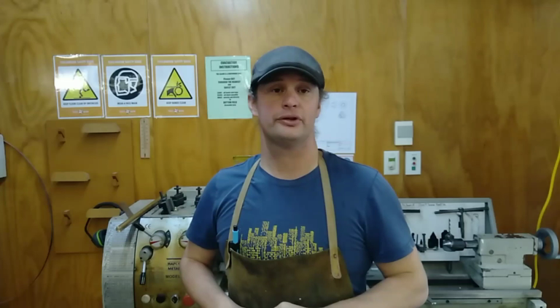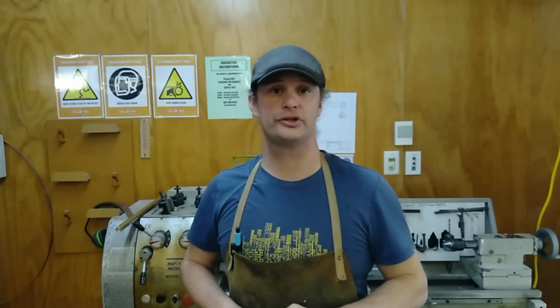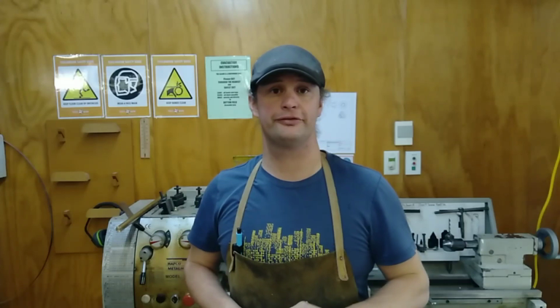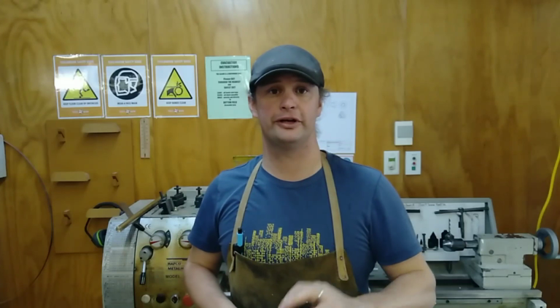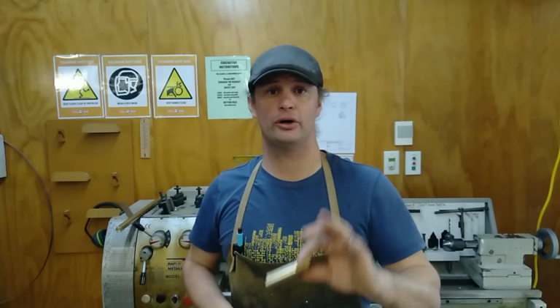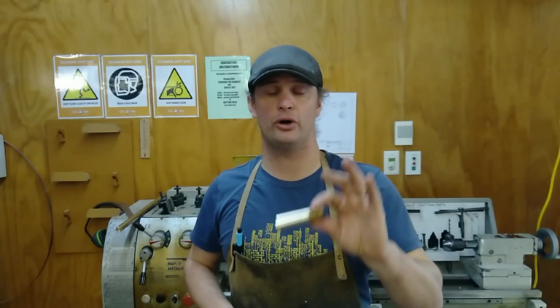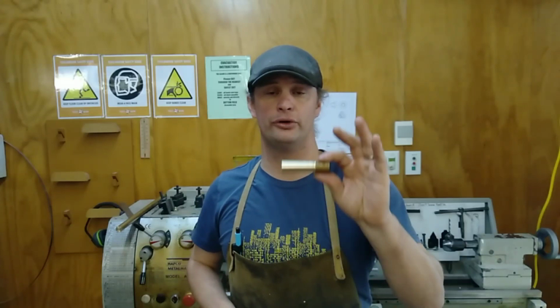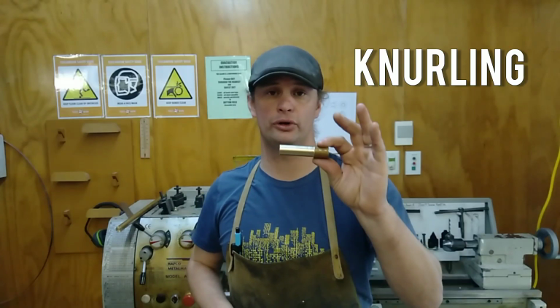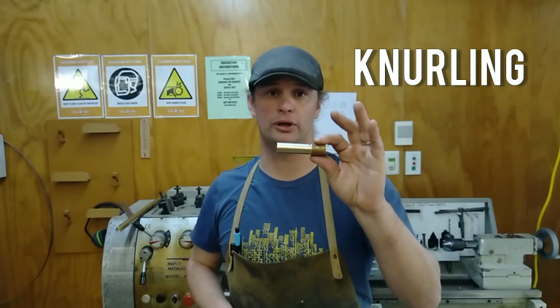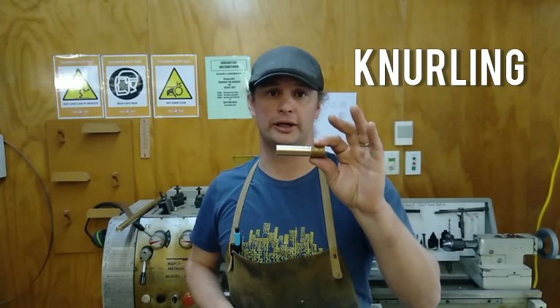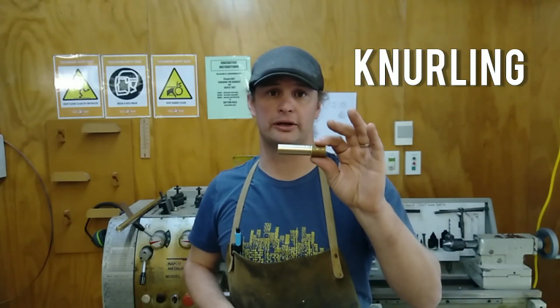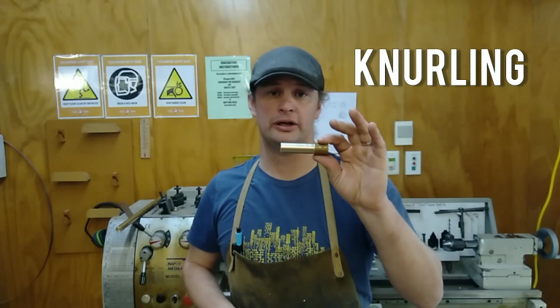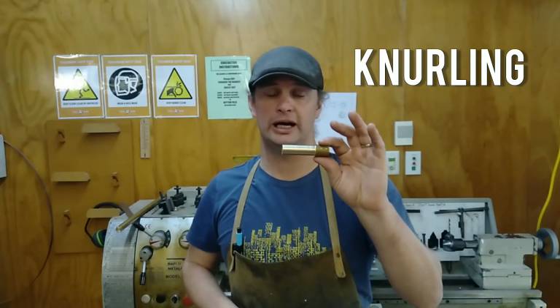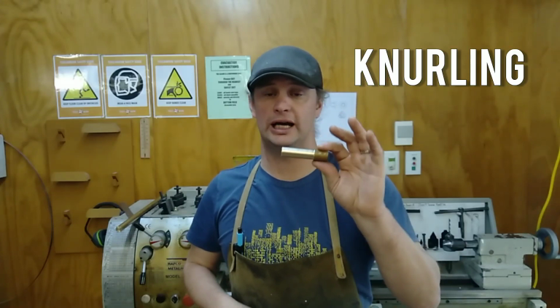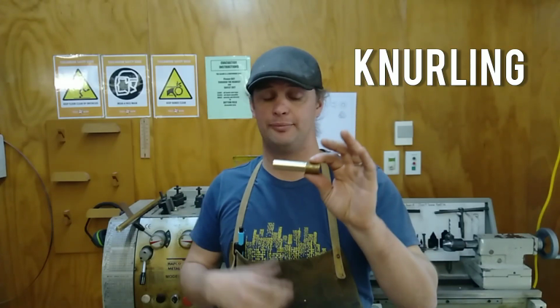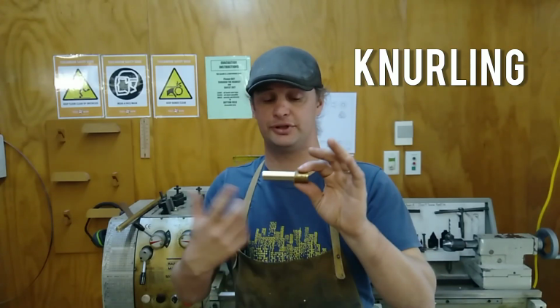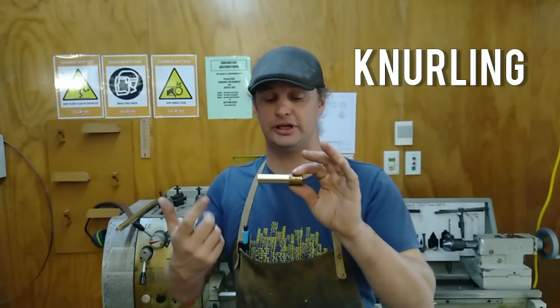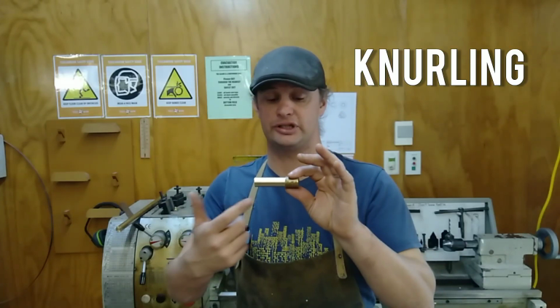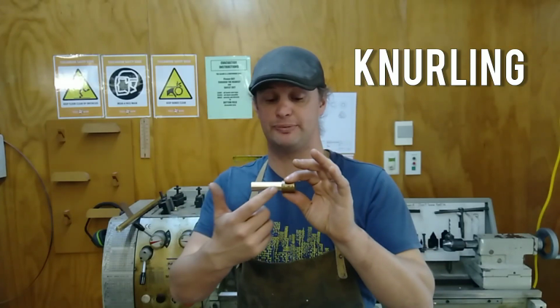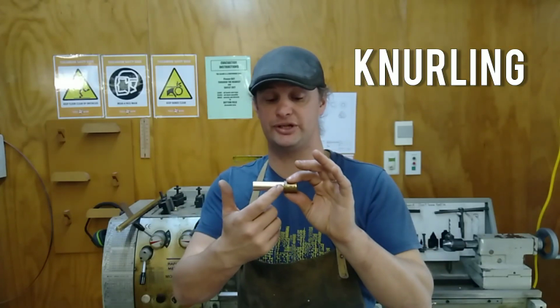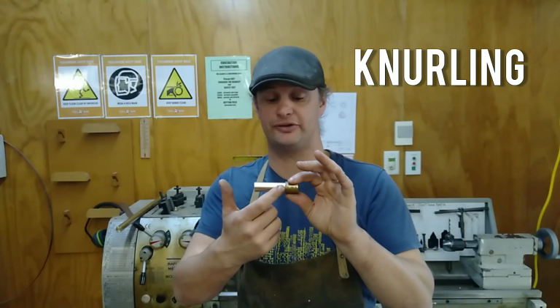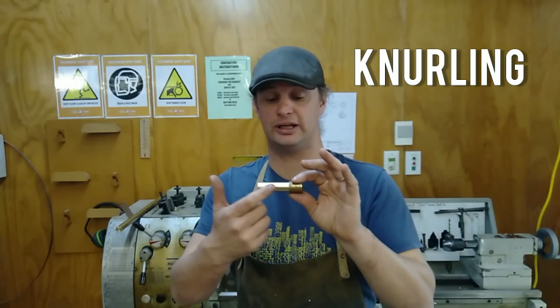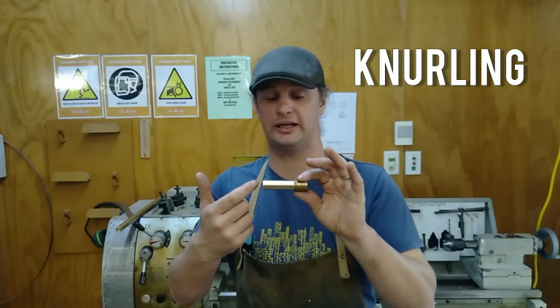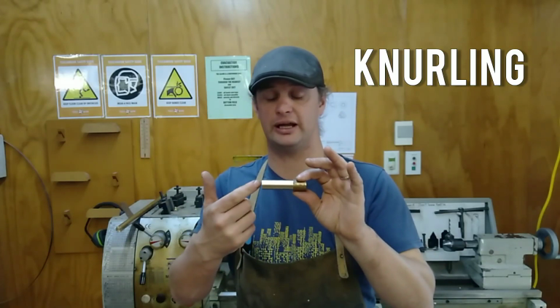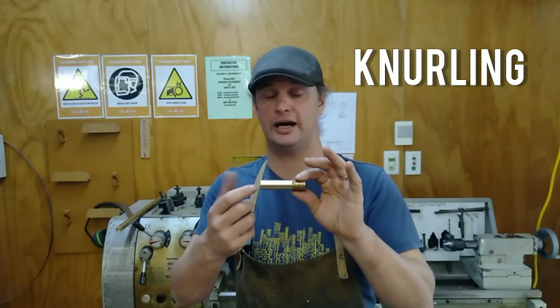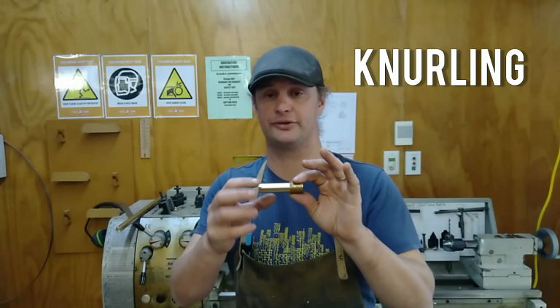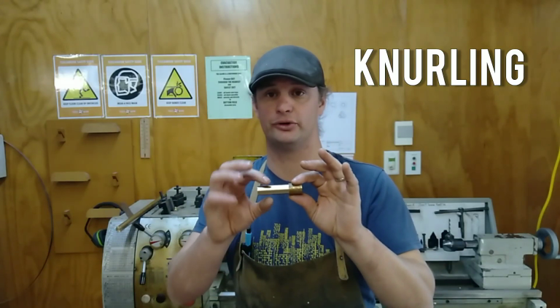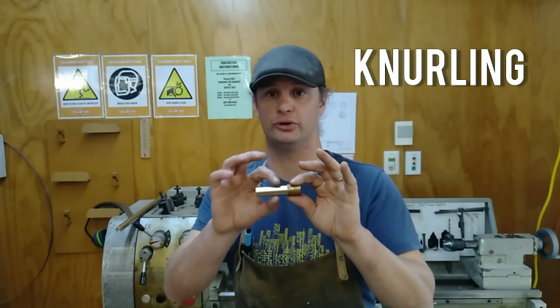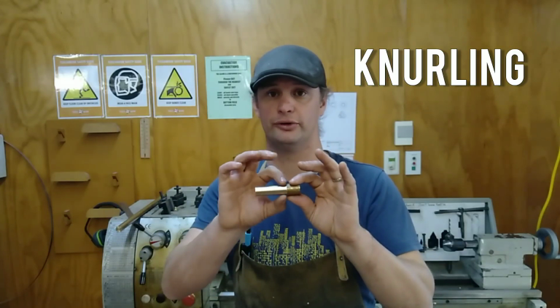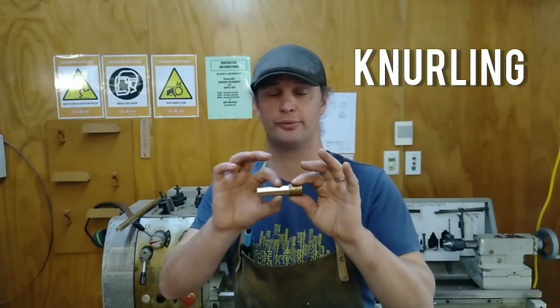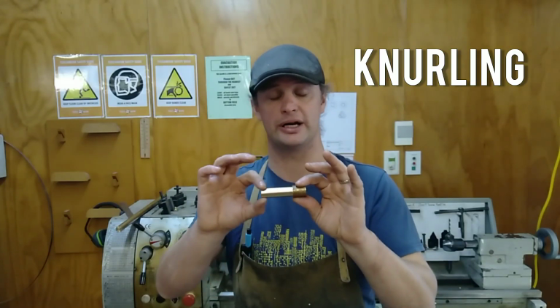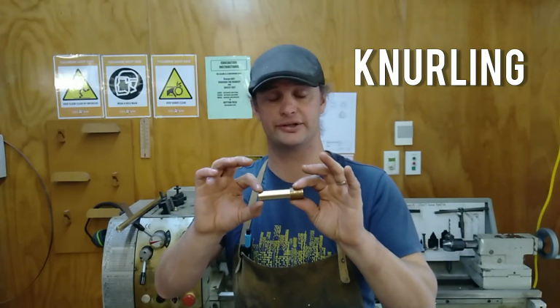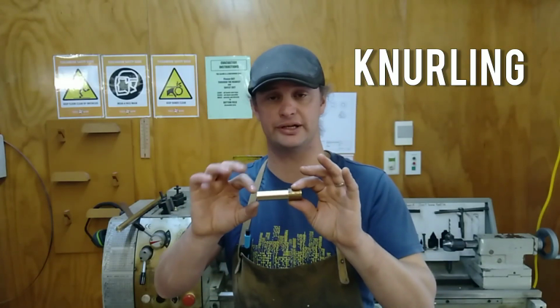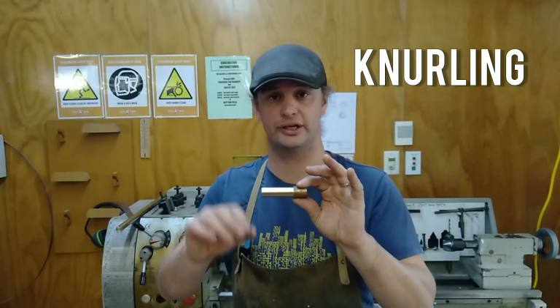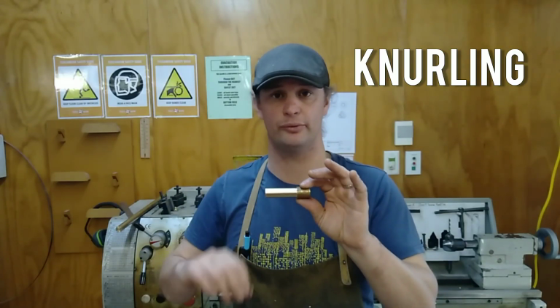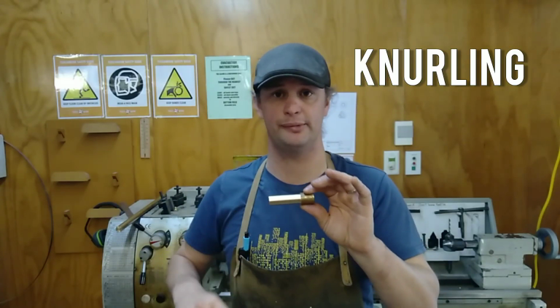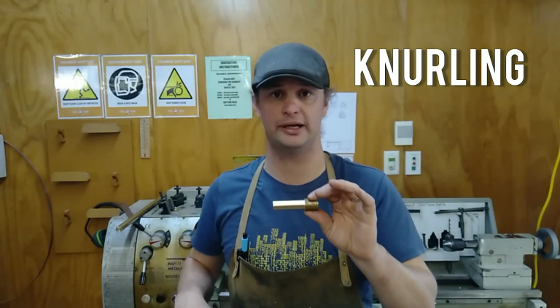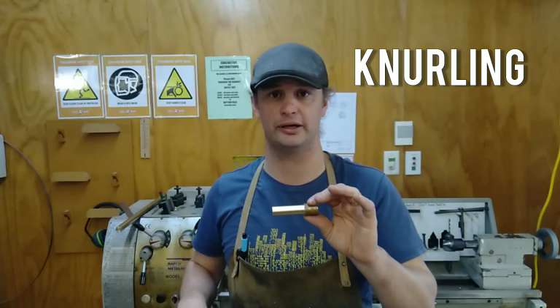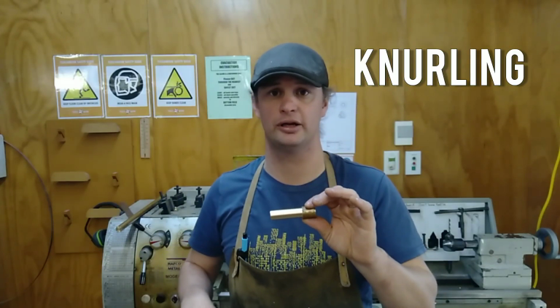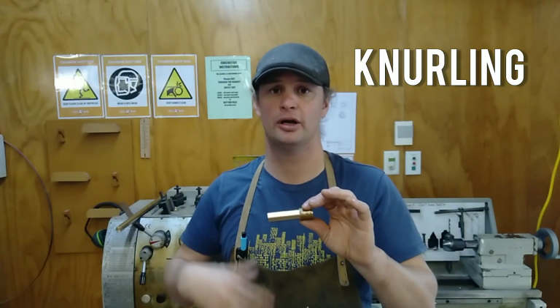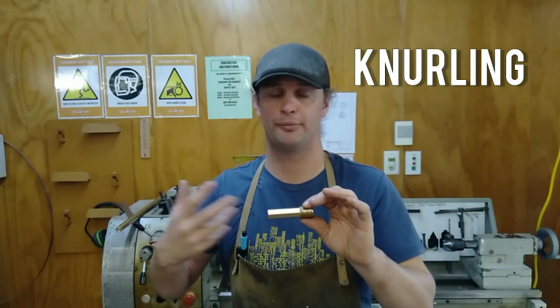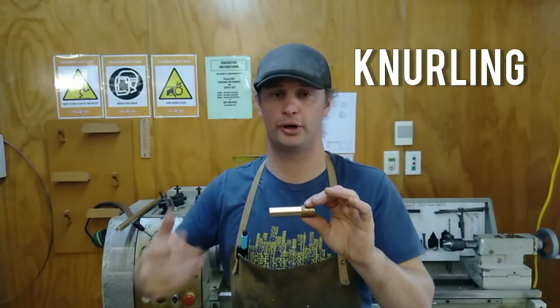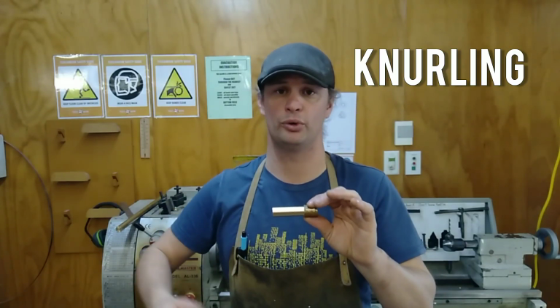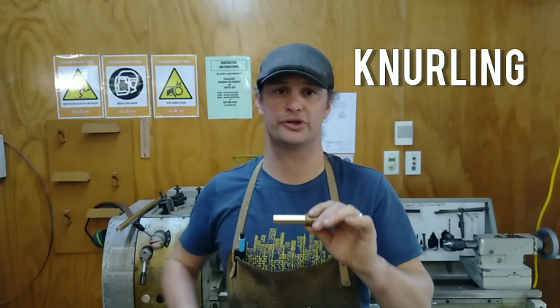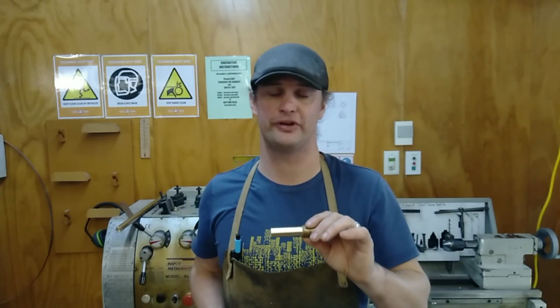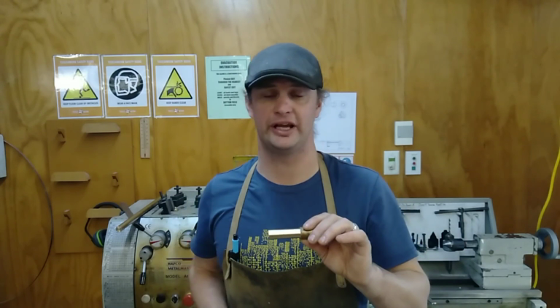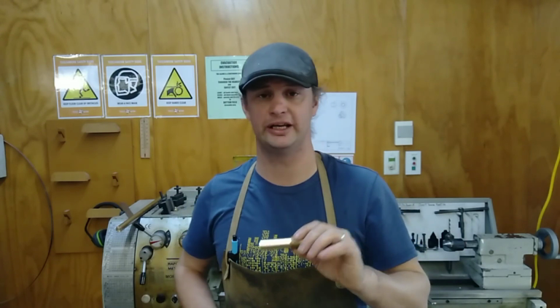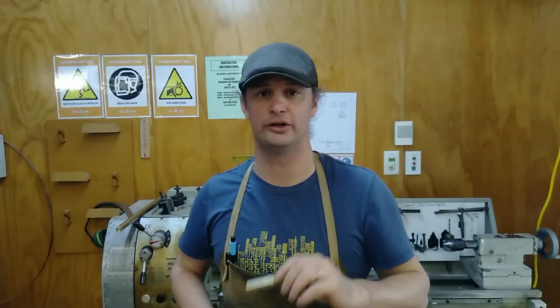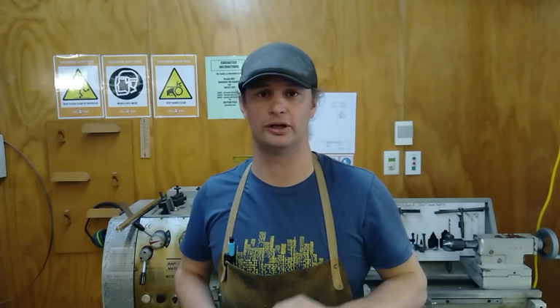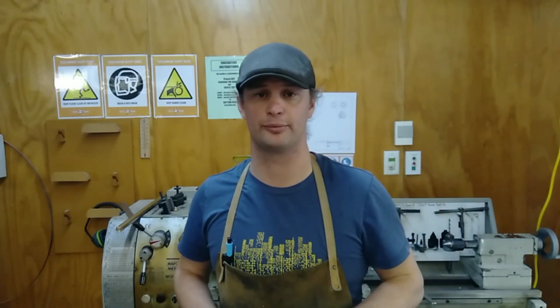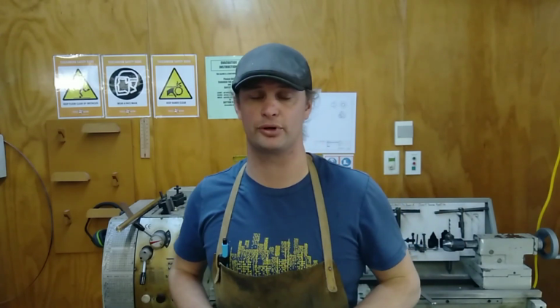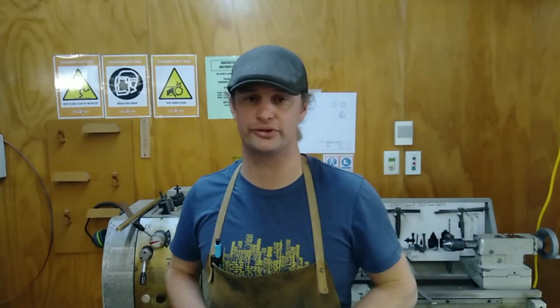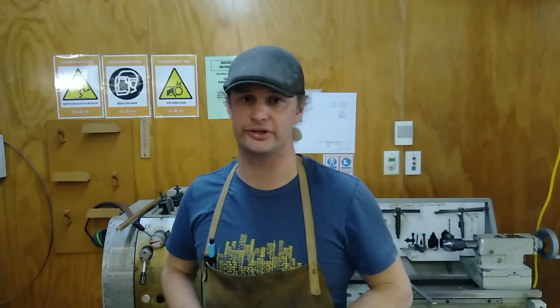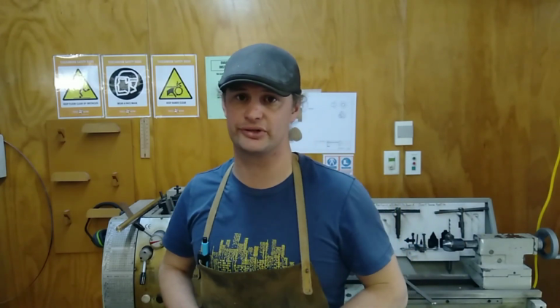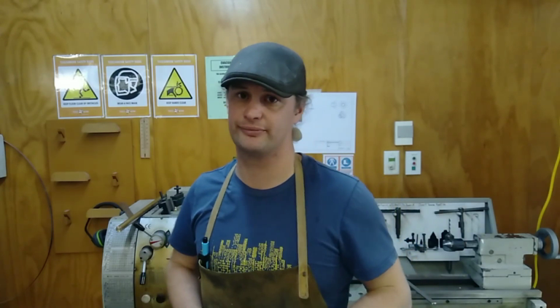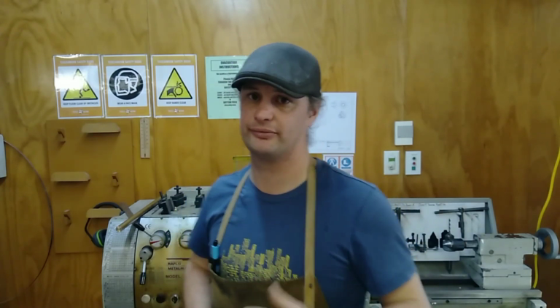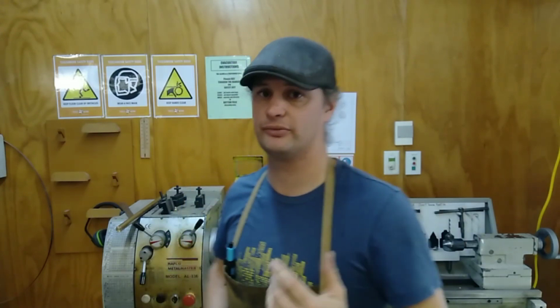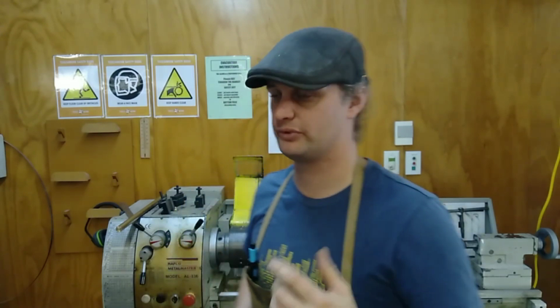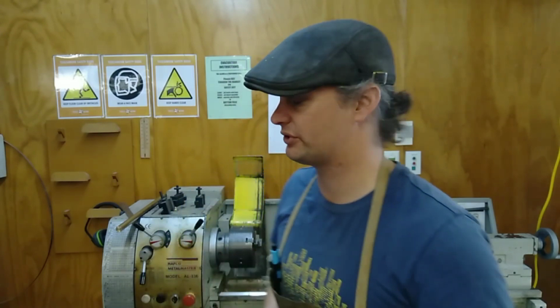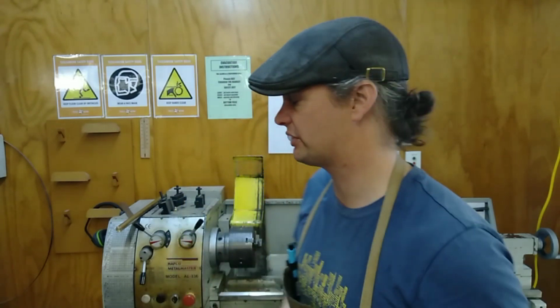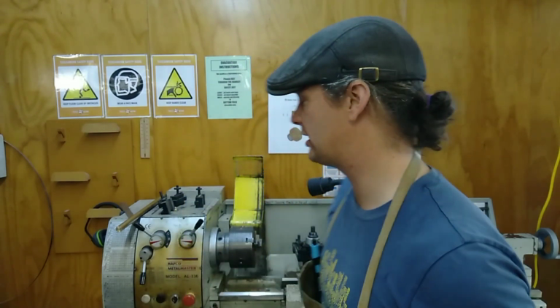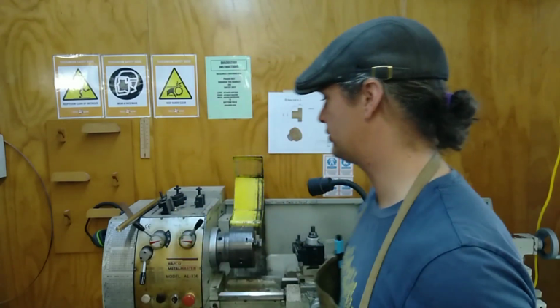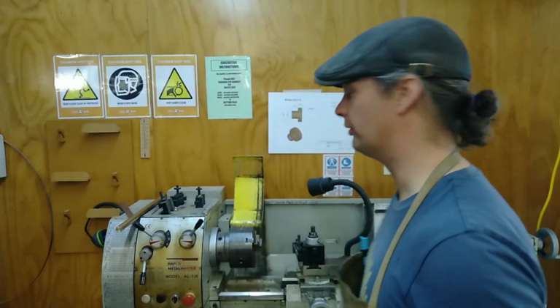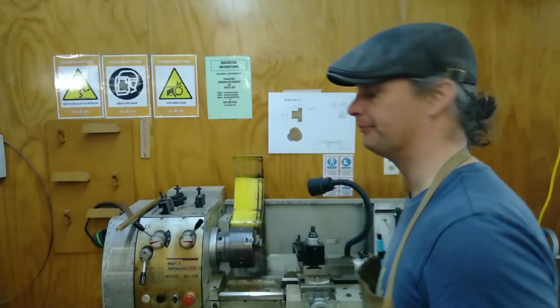This is a video on knurling, specifically how to knurl the brass nuts that we're making, but it works for any knurling process. This is how to do it.